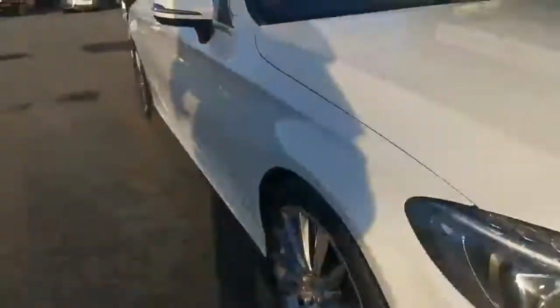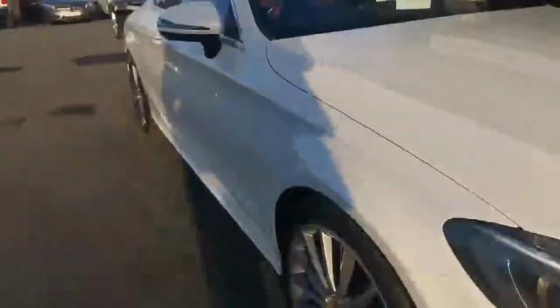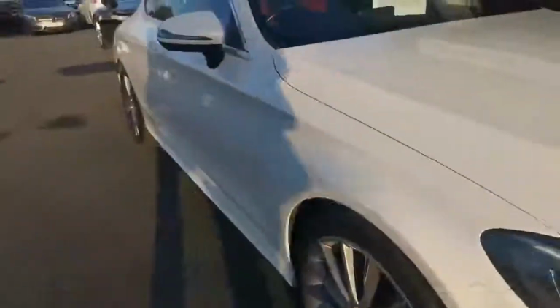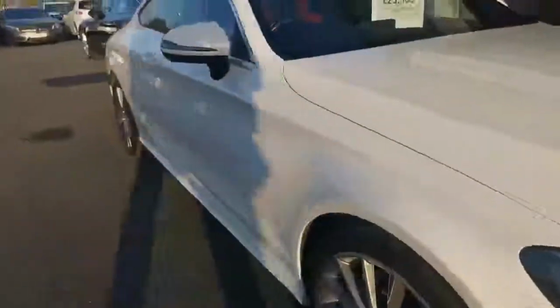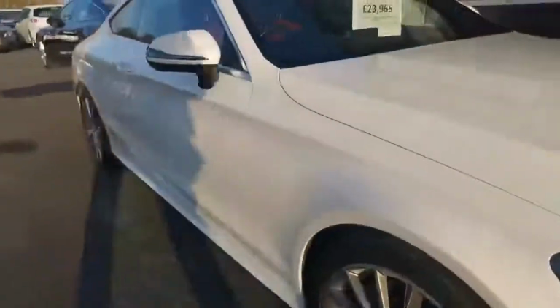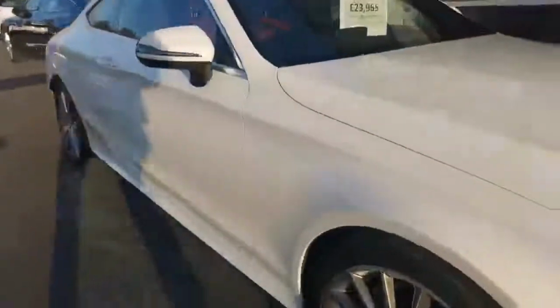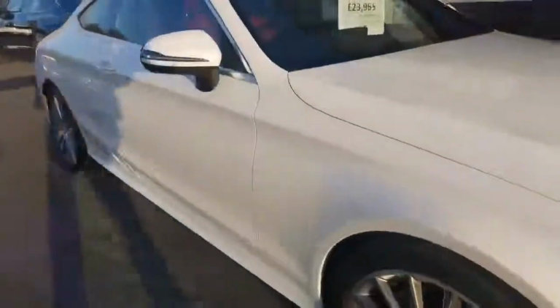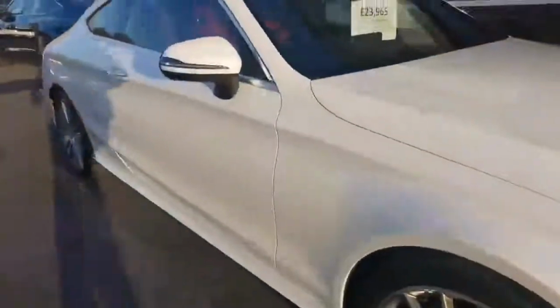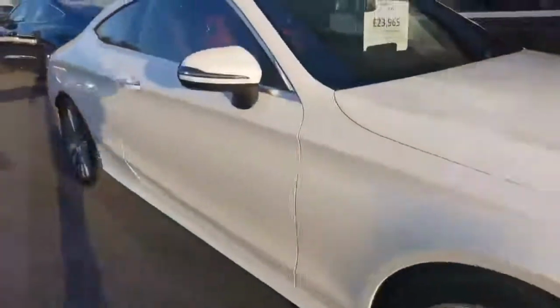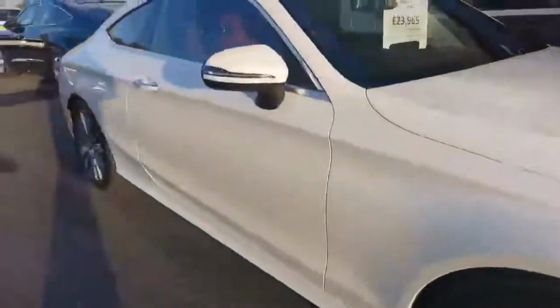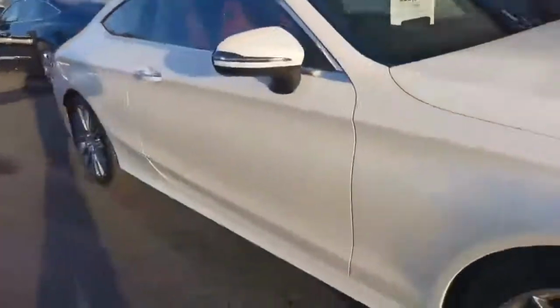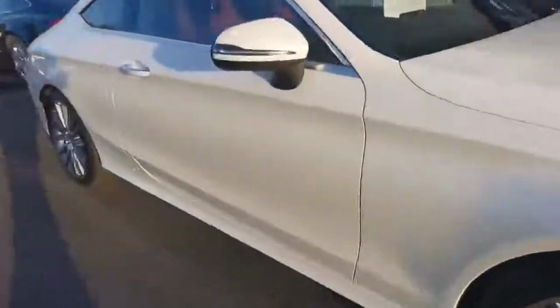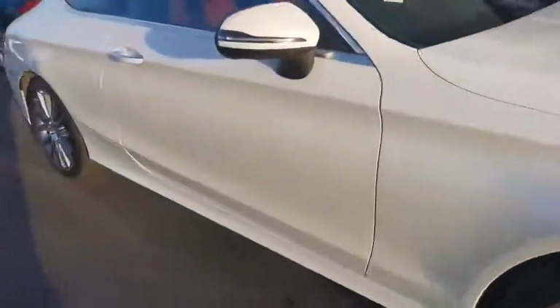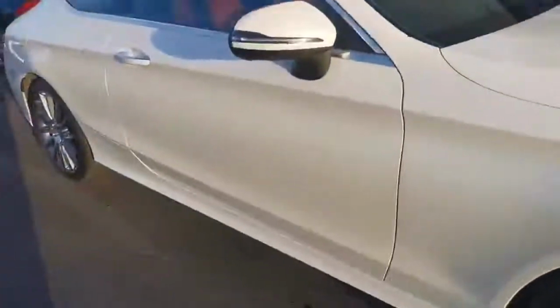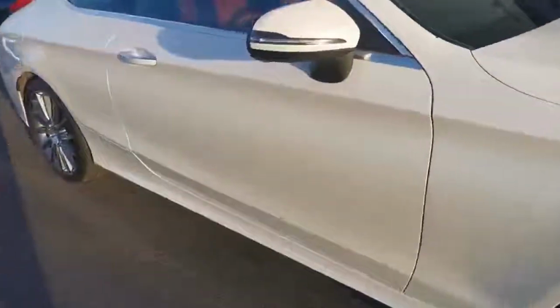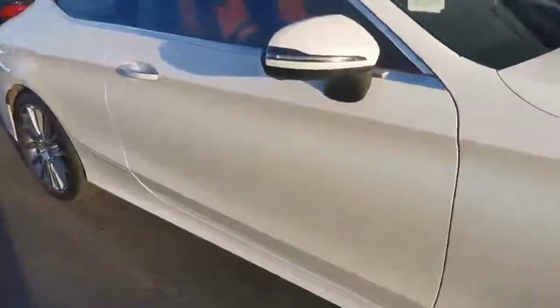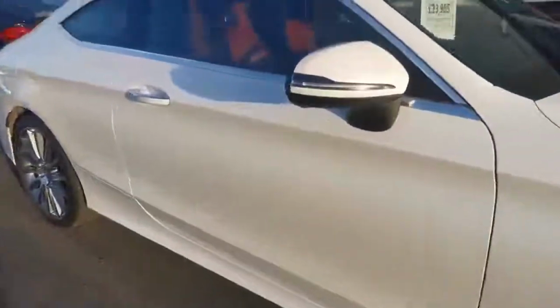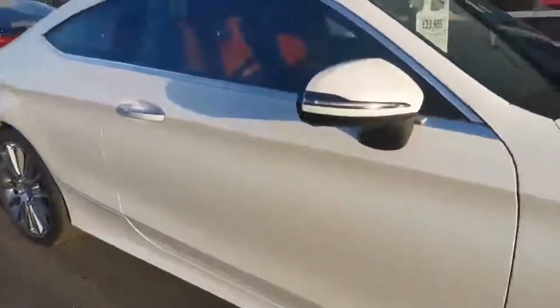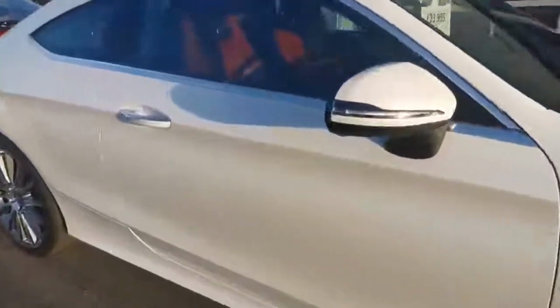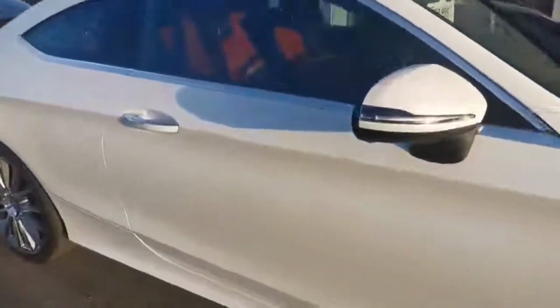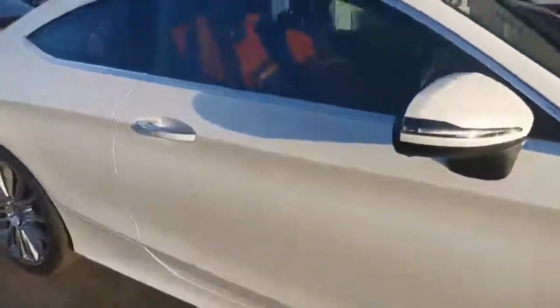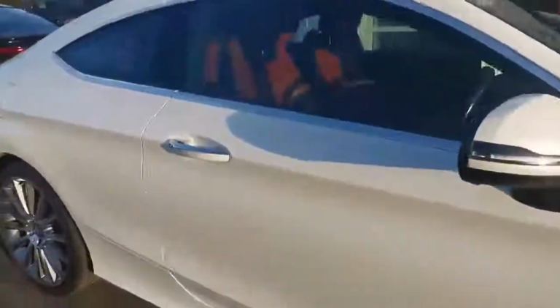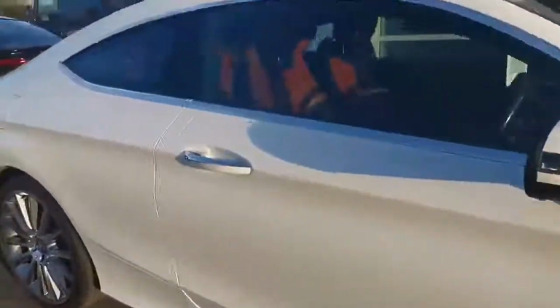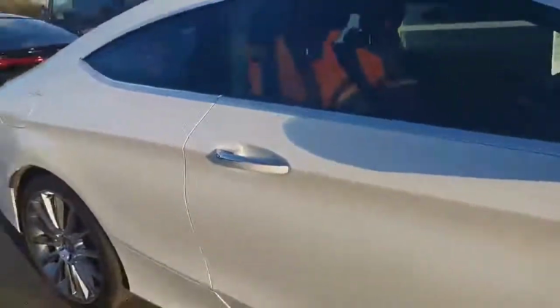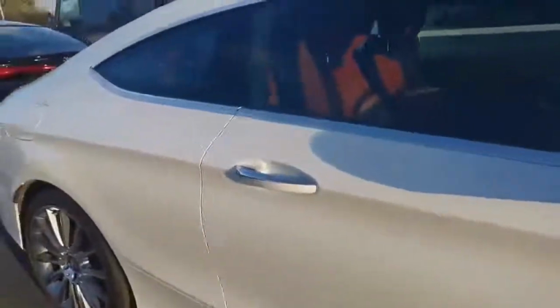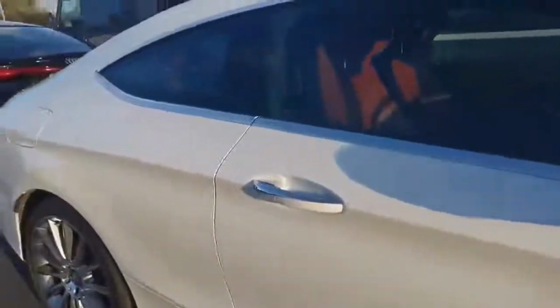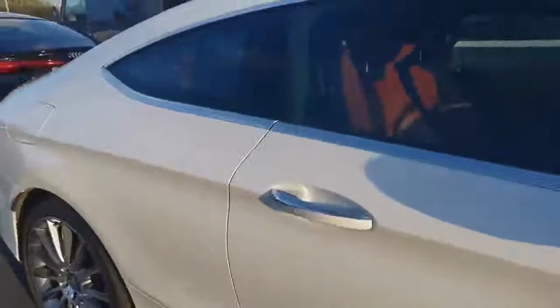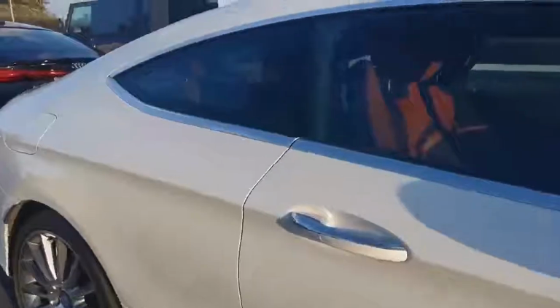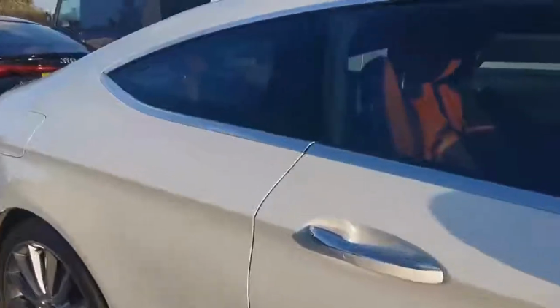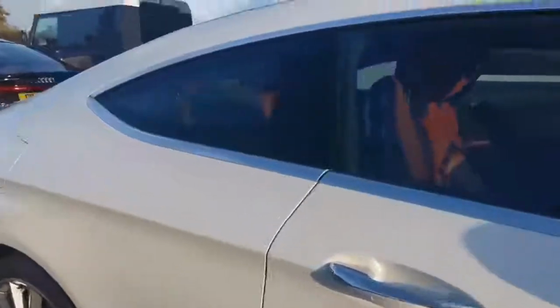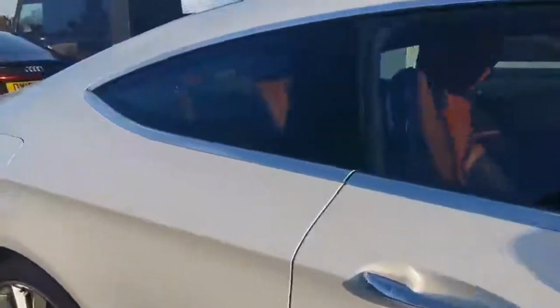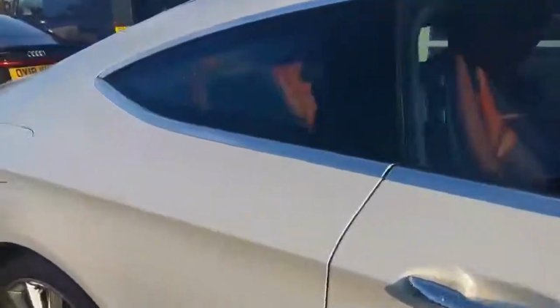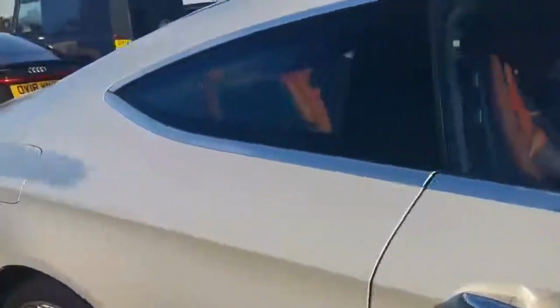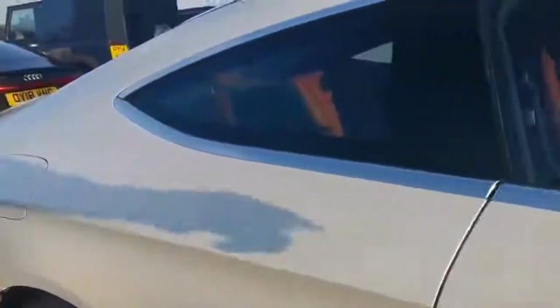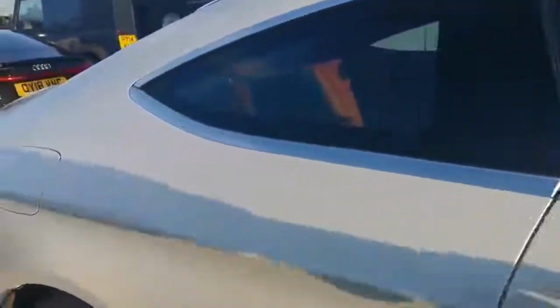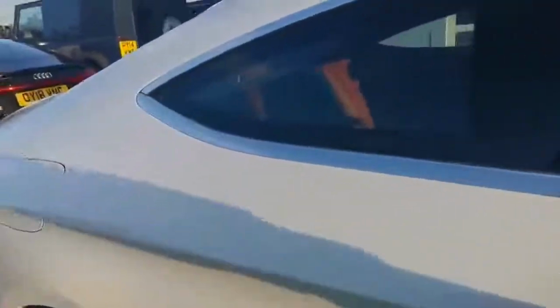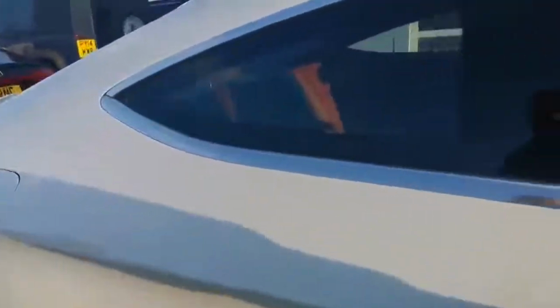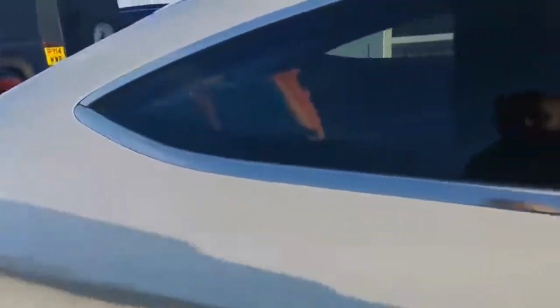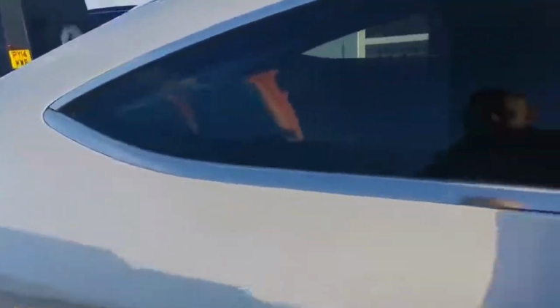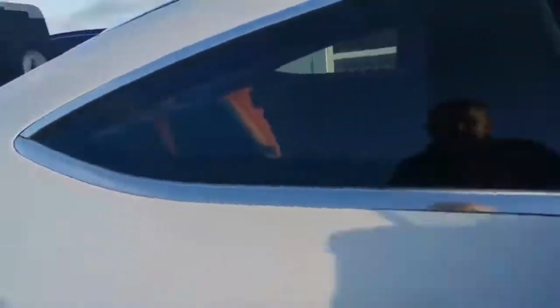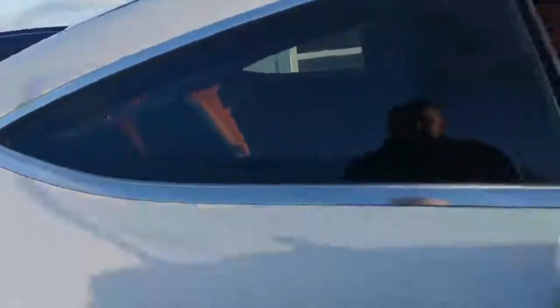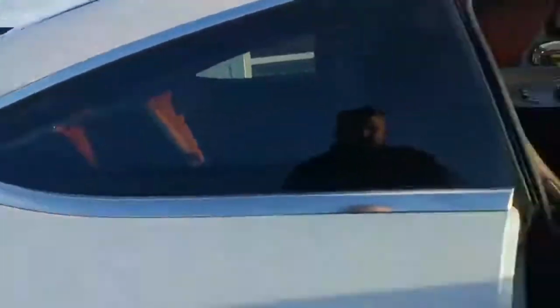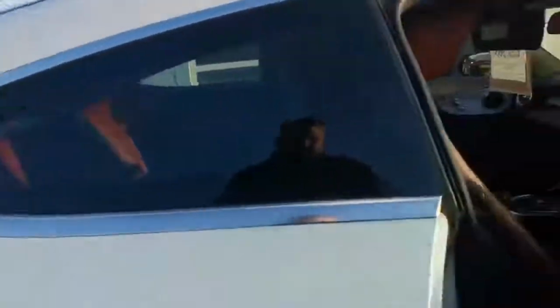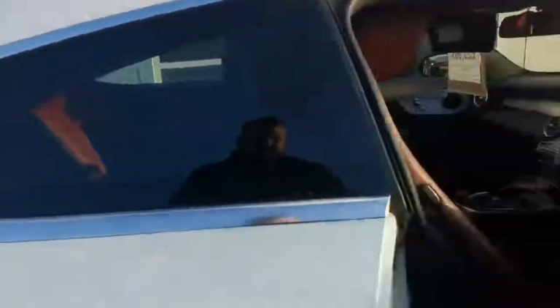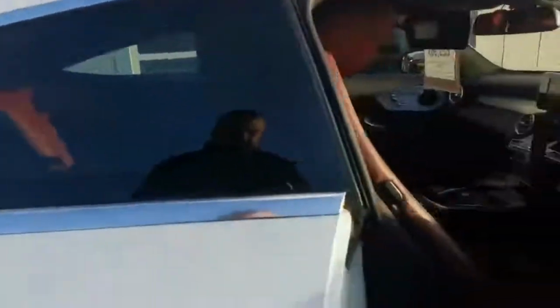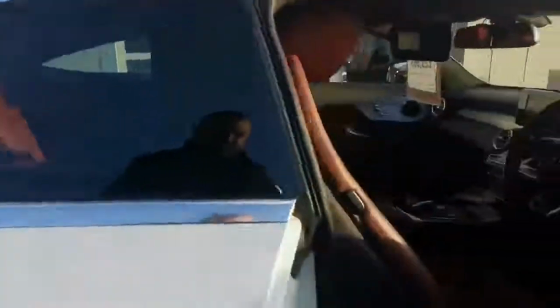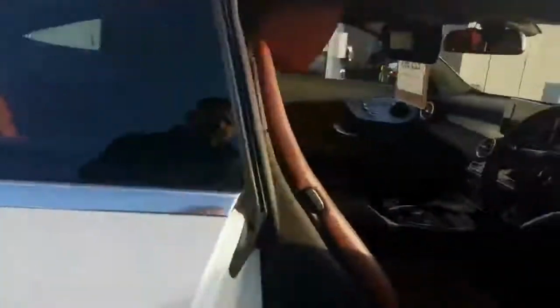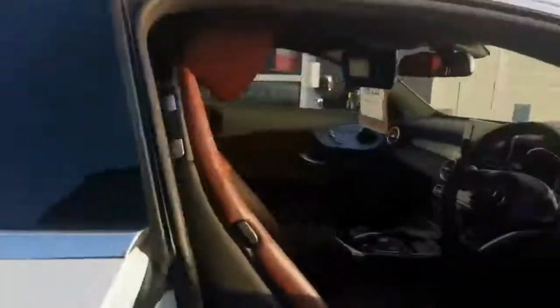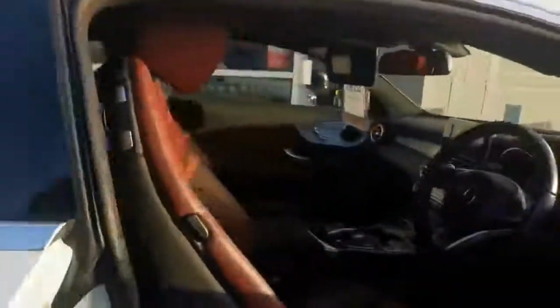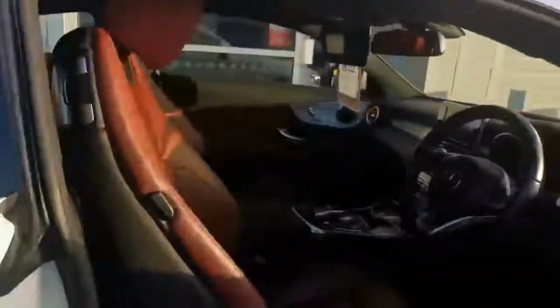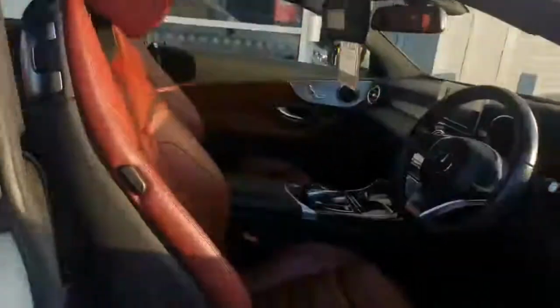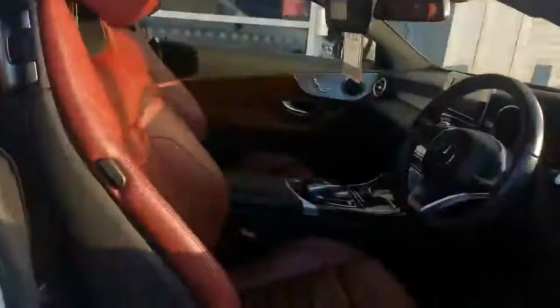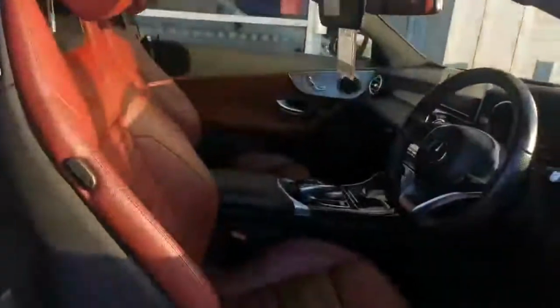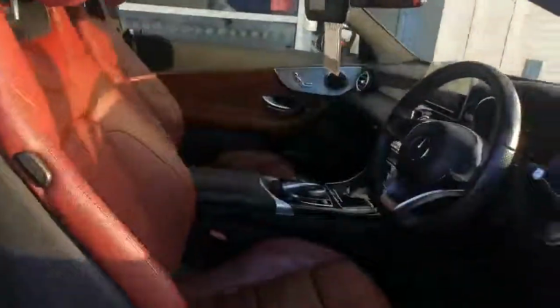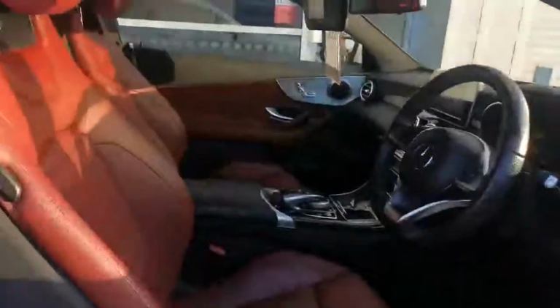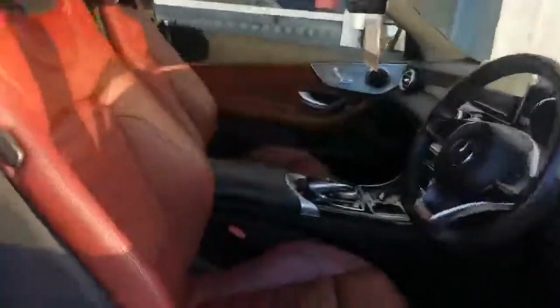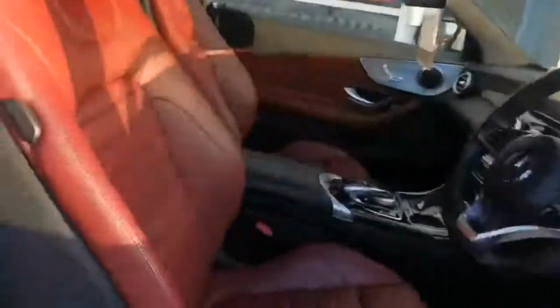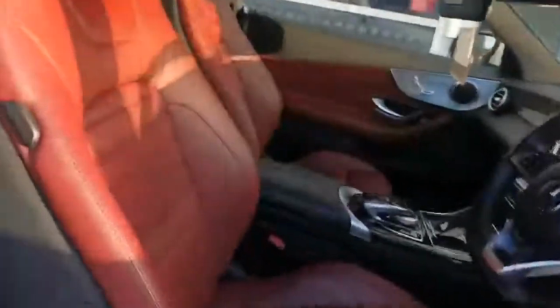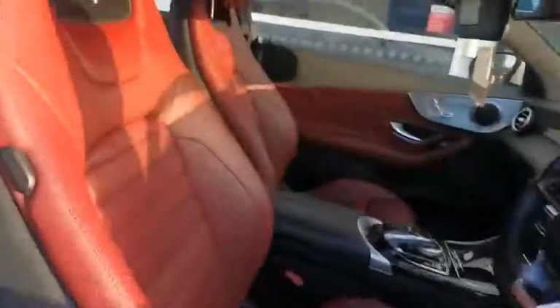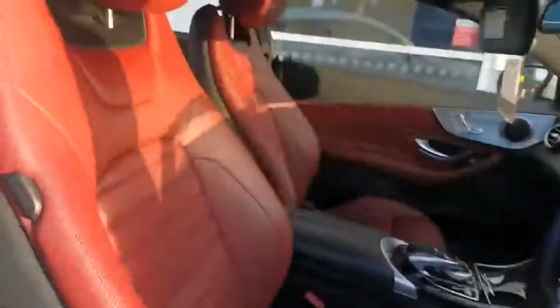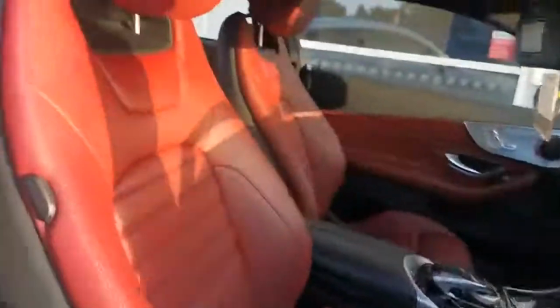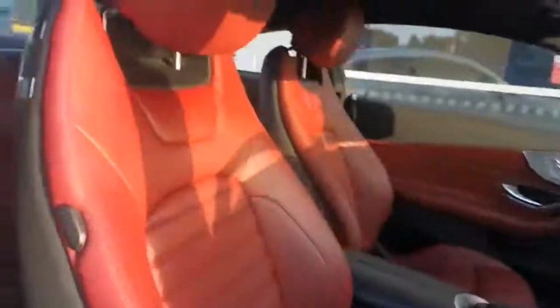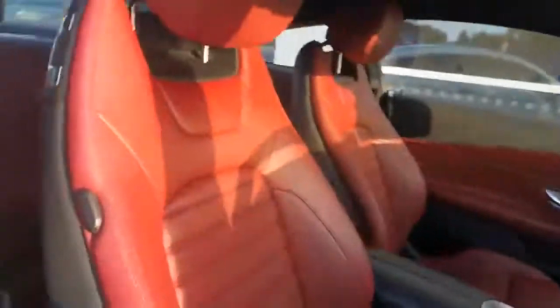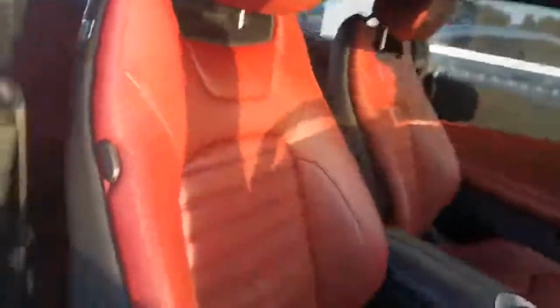For a 66-plate car, it's exceptional. The leather is beautiful.